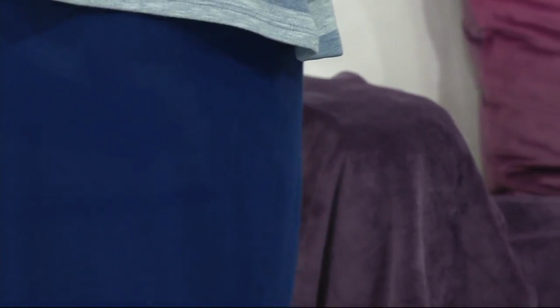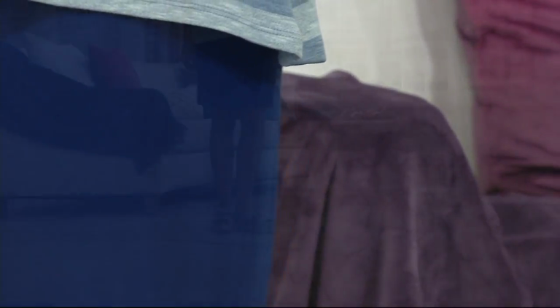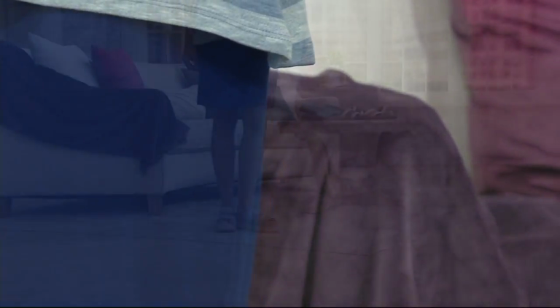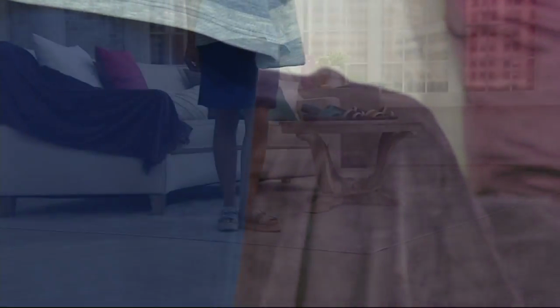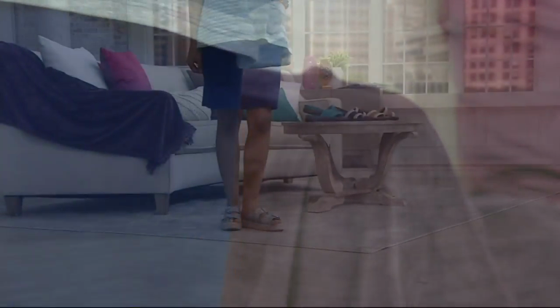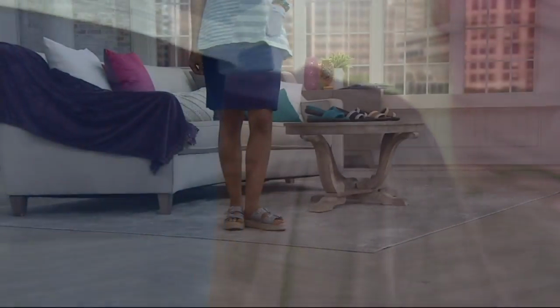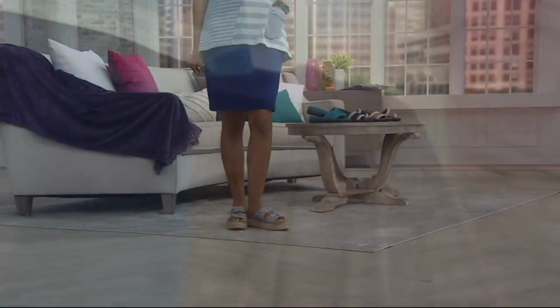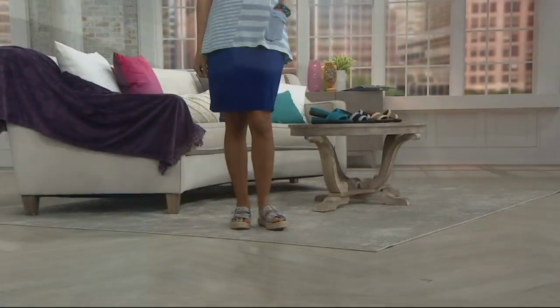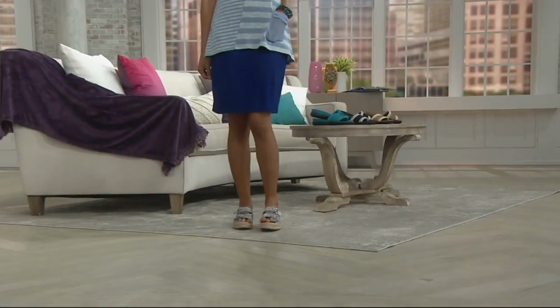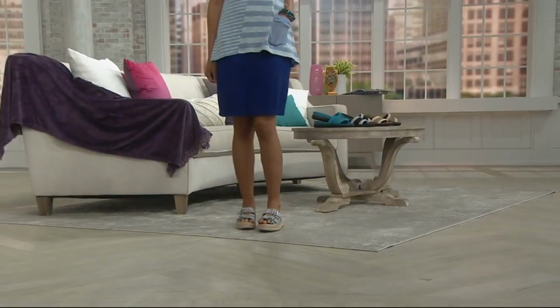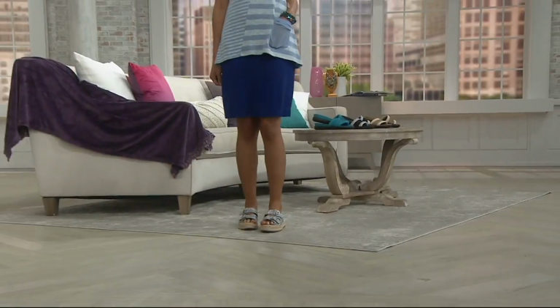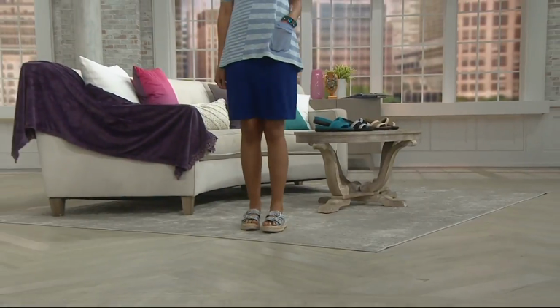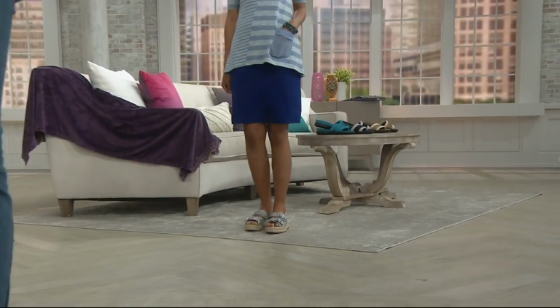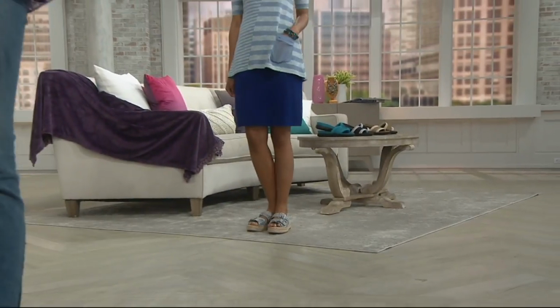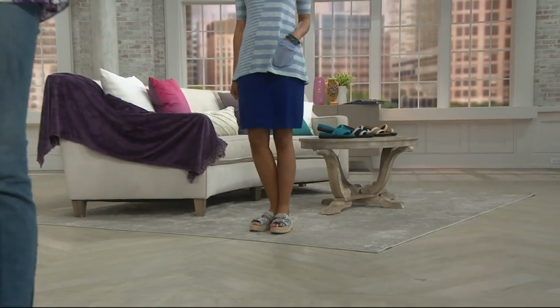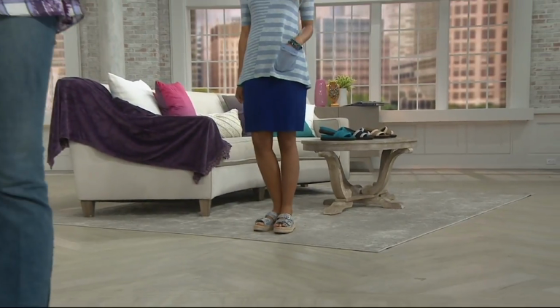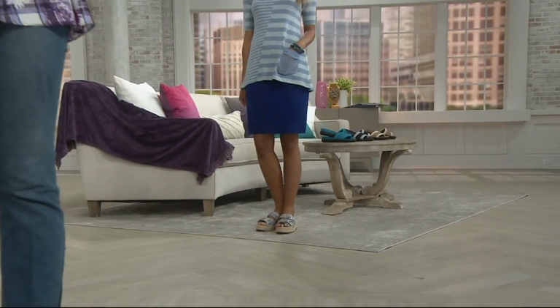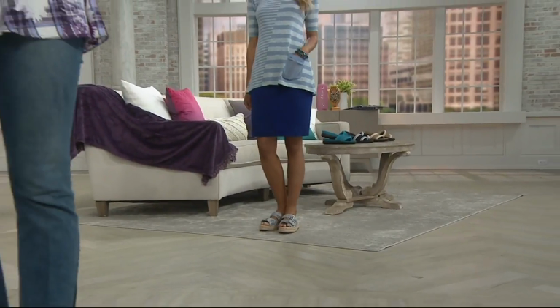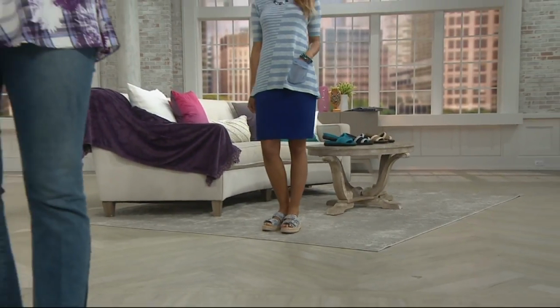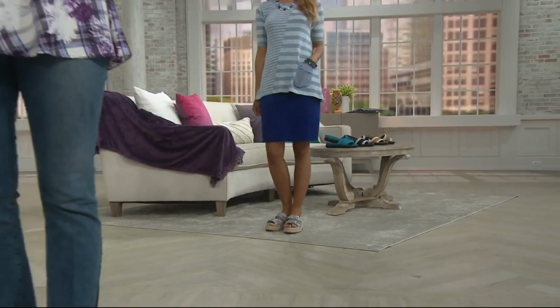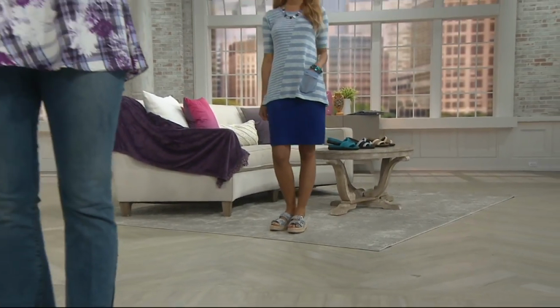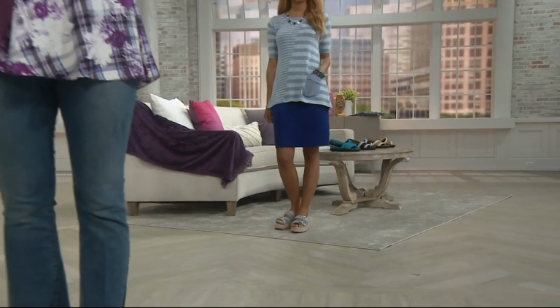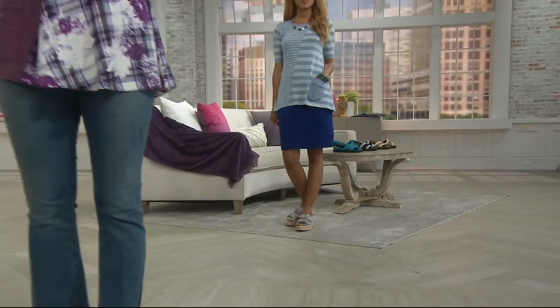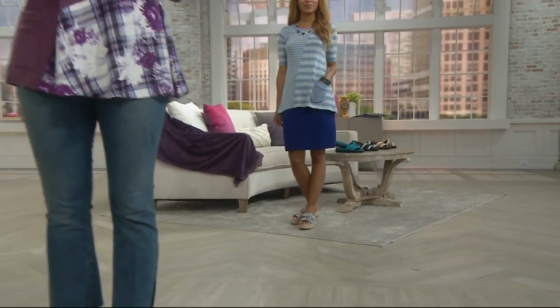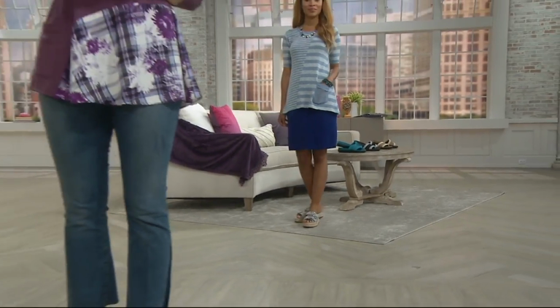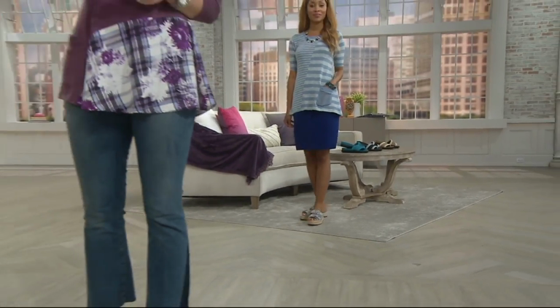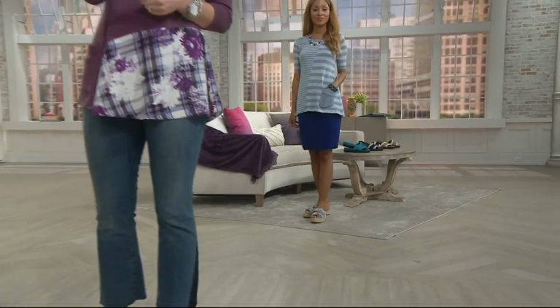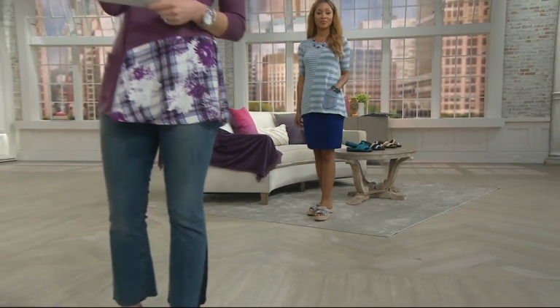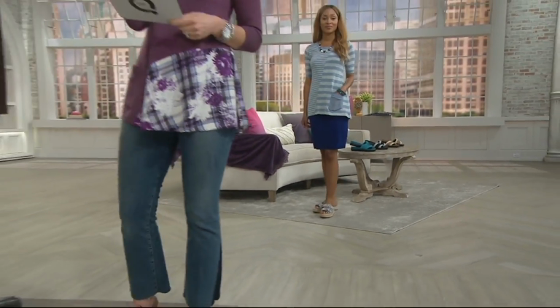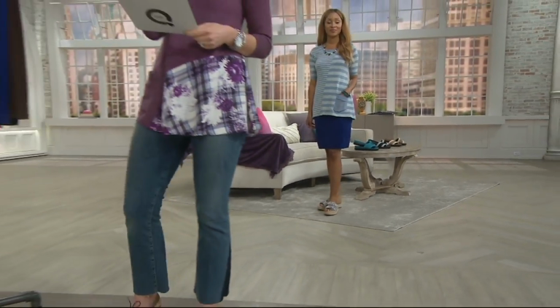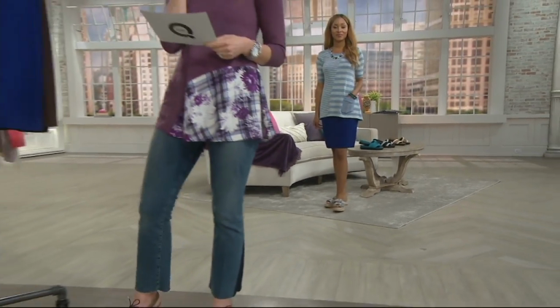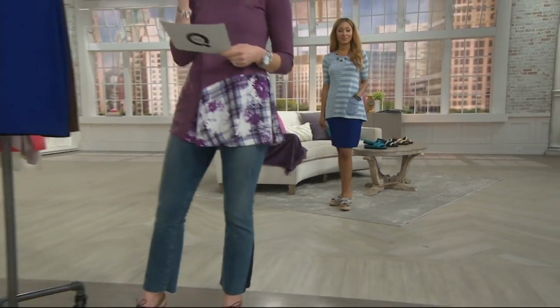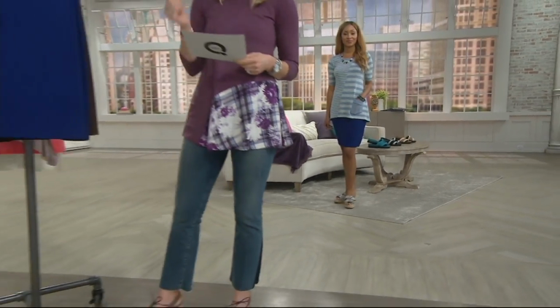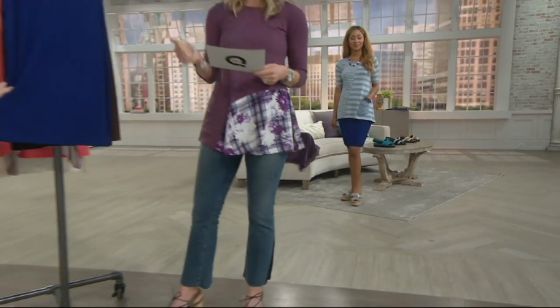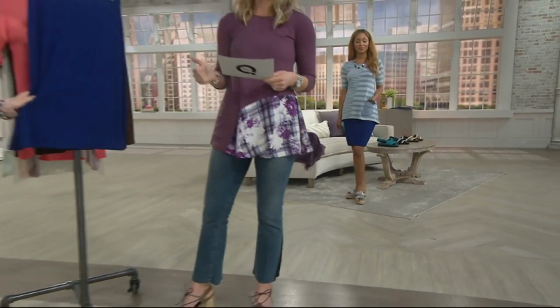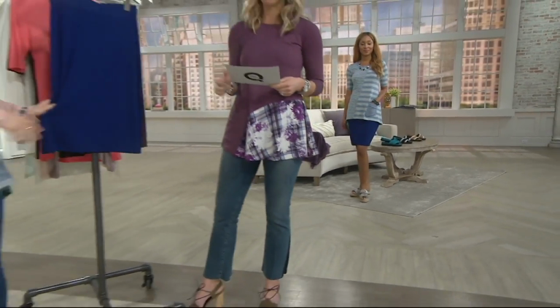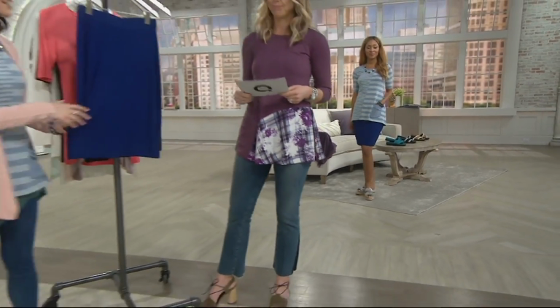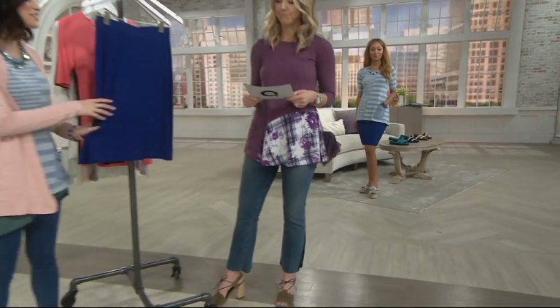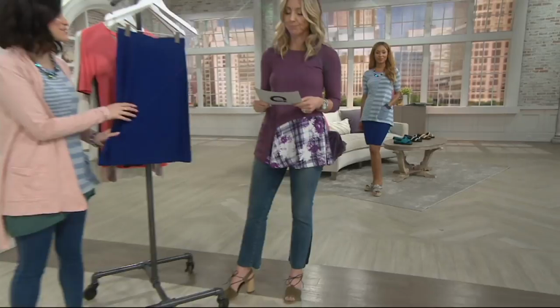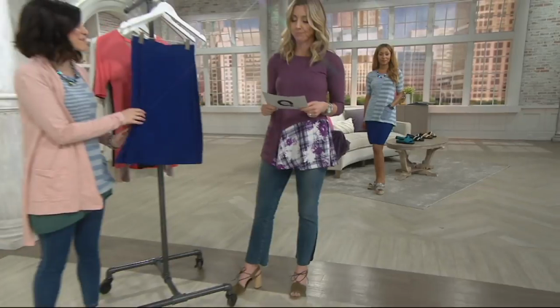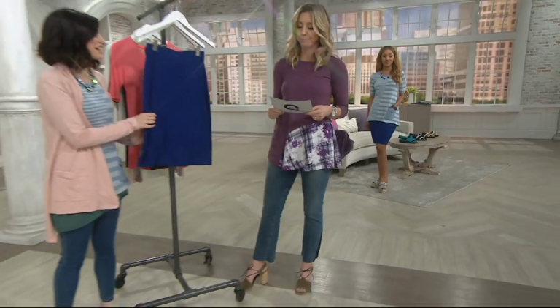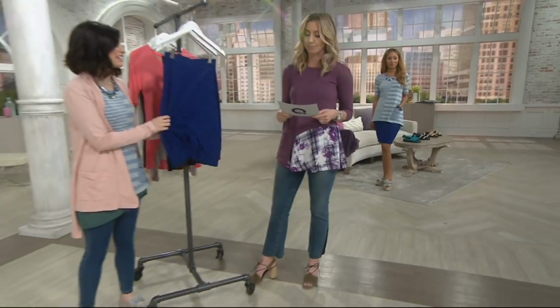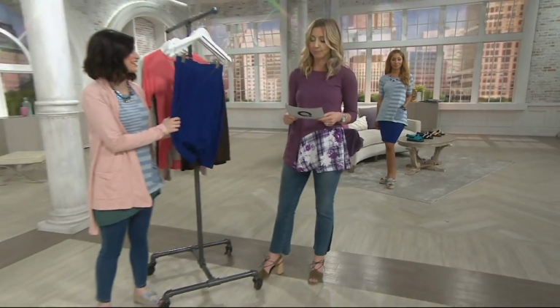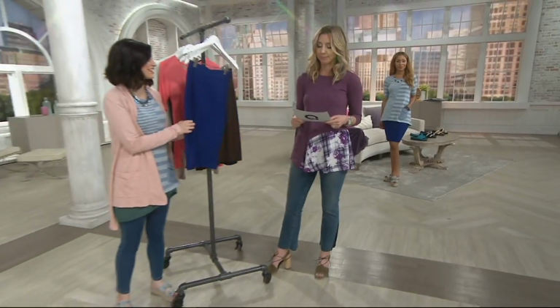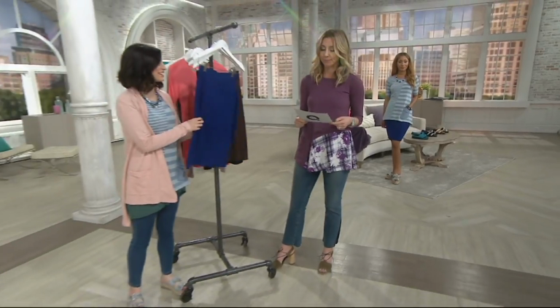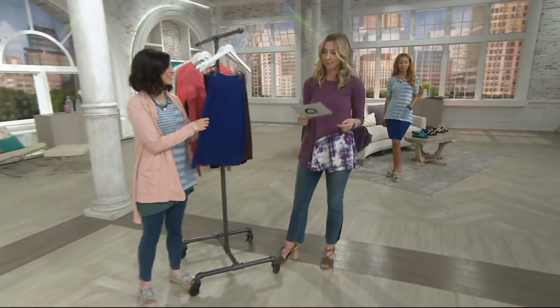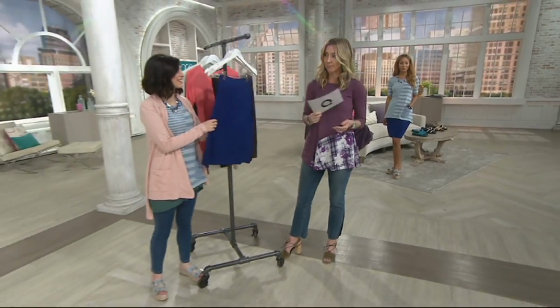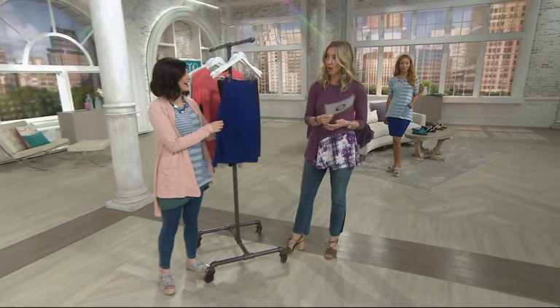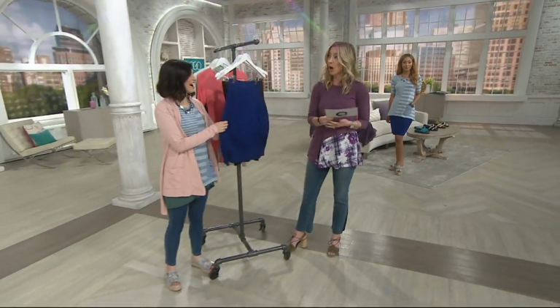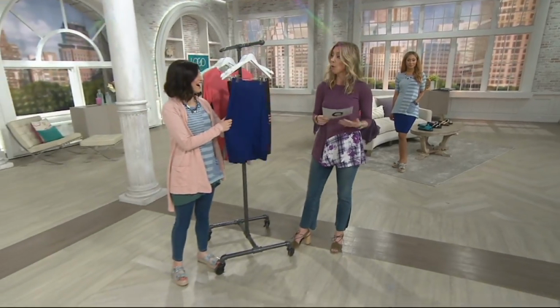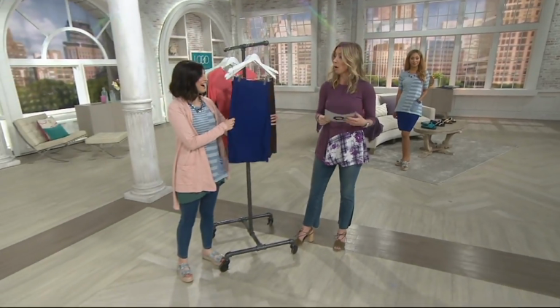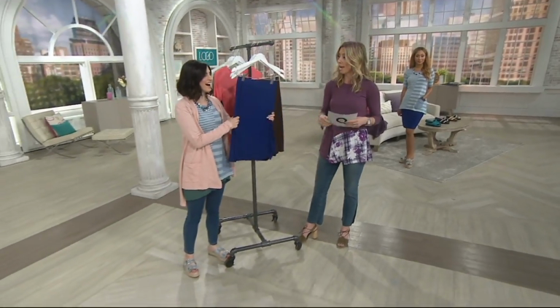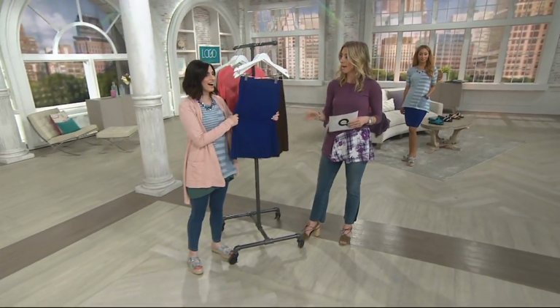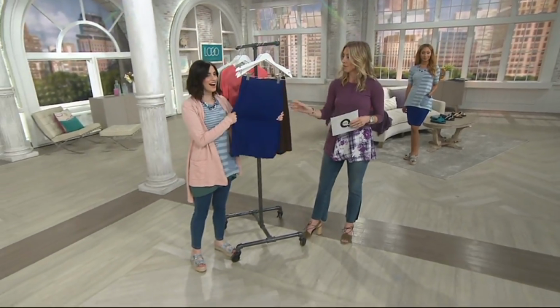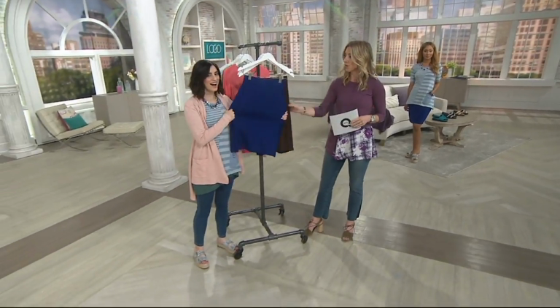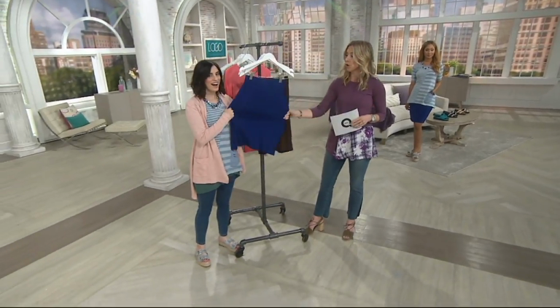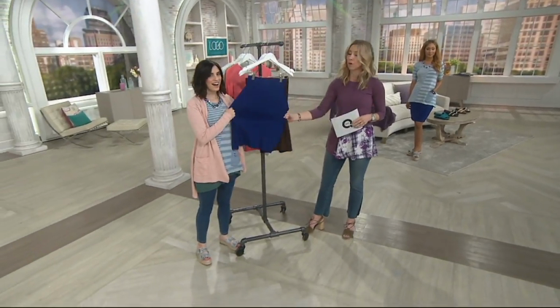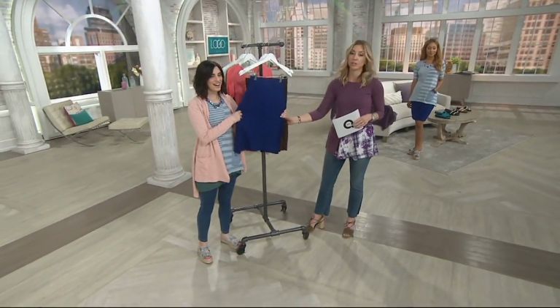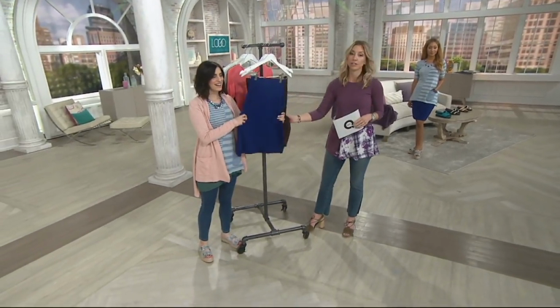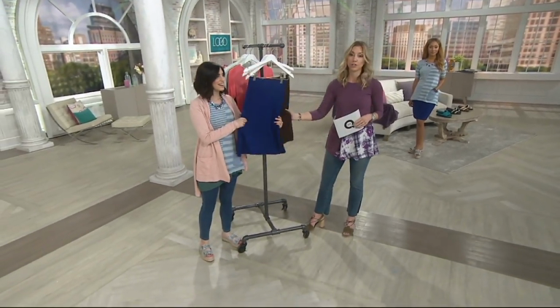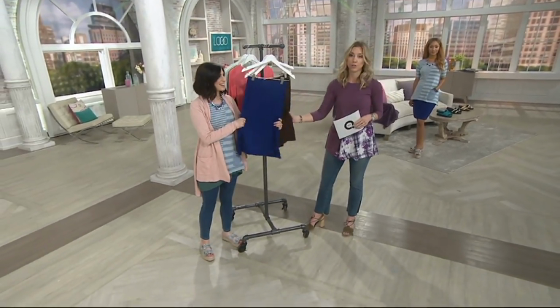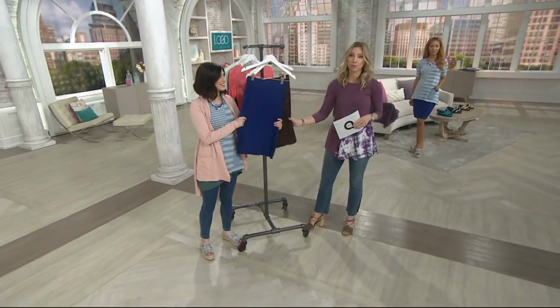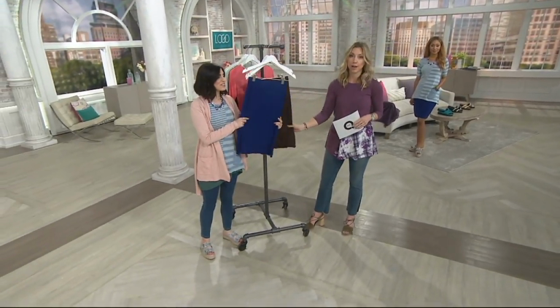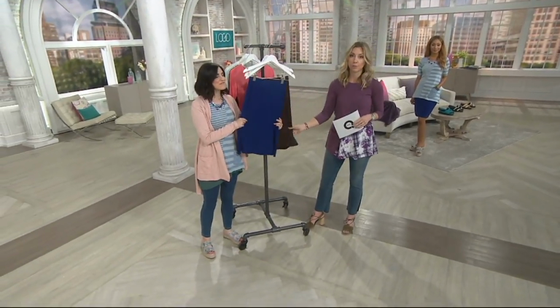And that skirt — this skirt is so comfy. Oh my gosh, because it's the rayon spandex. So her signature fabric.